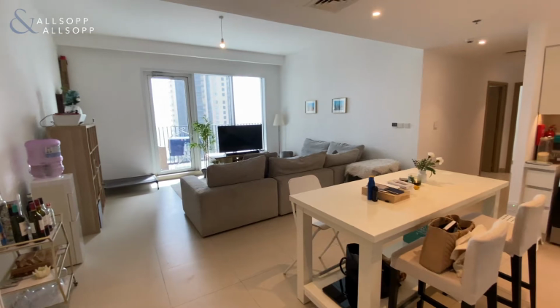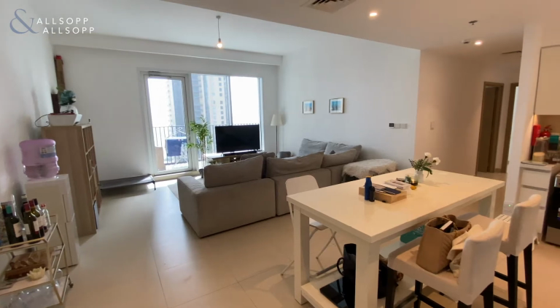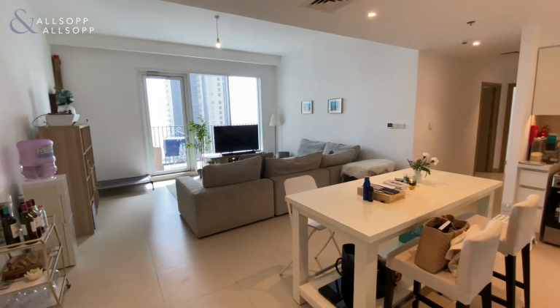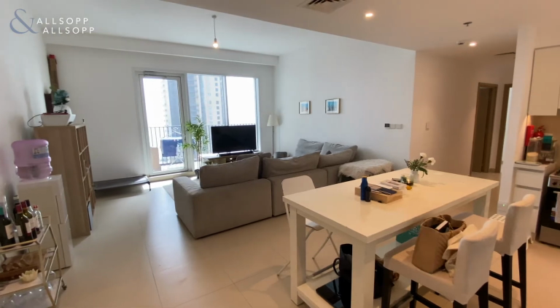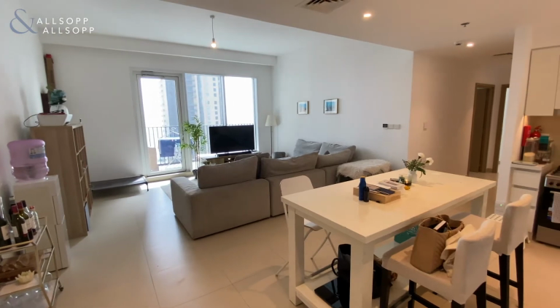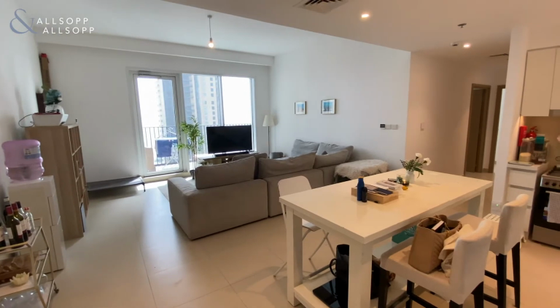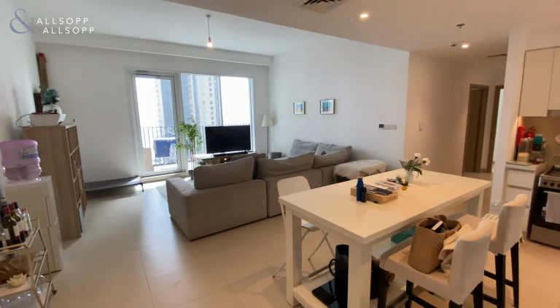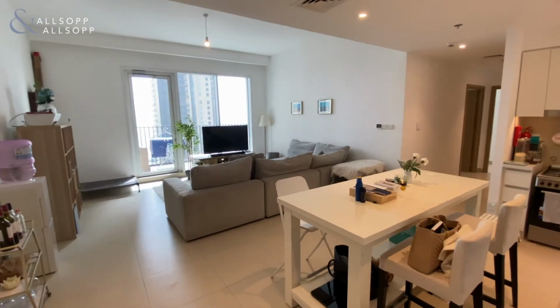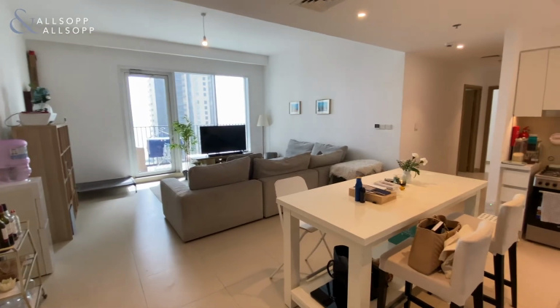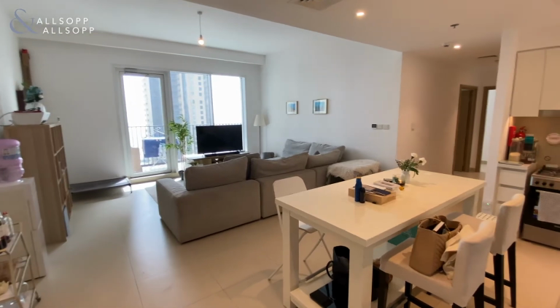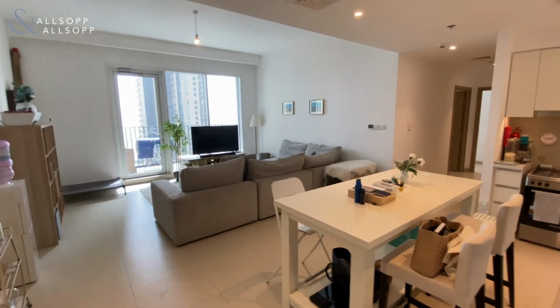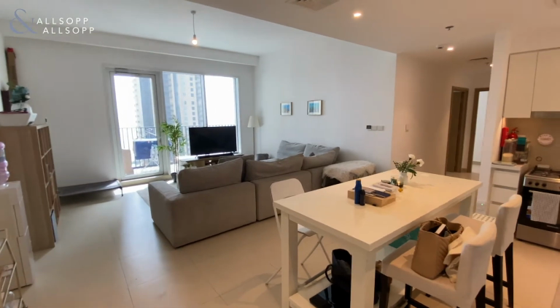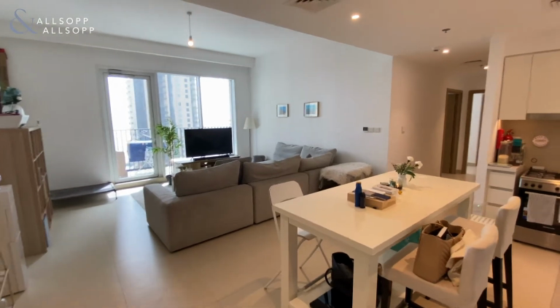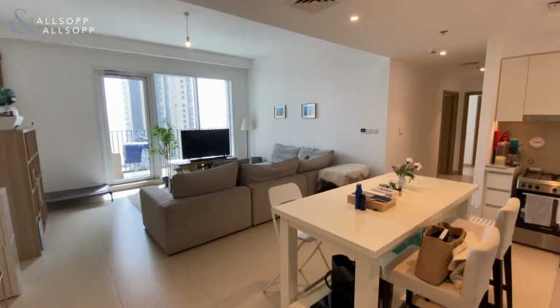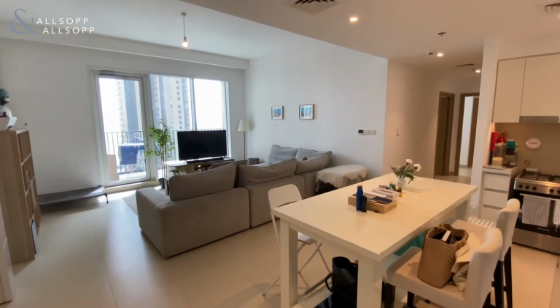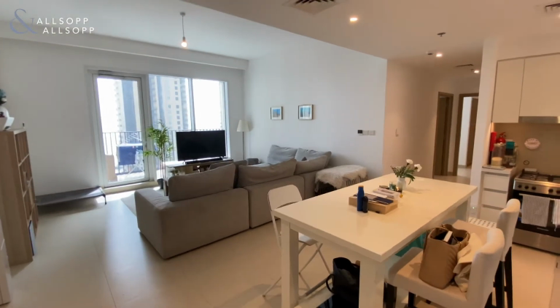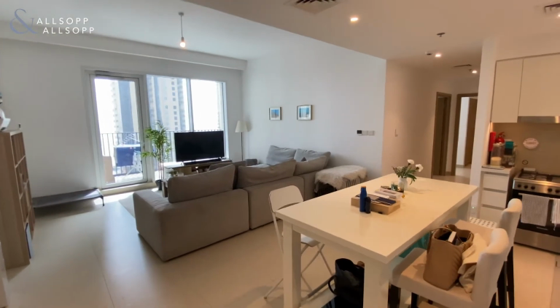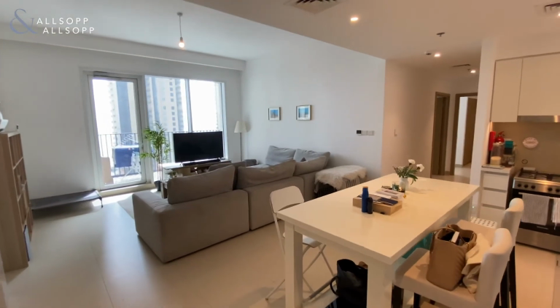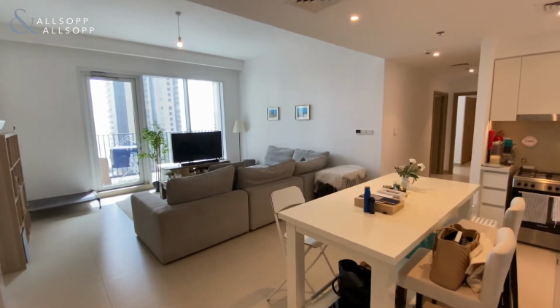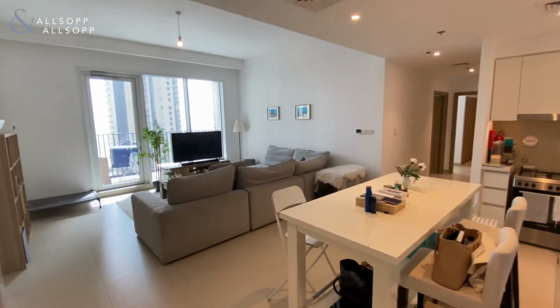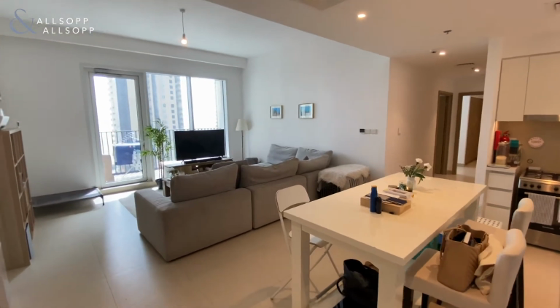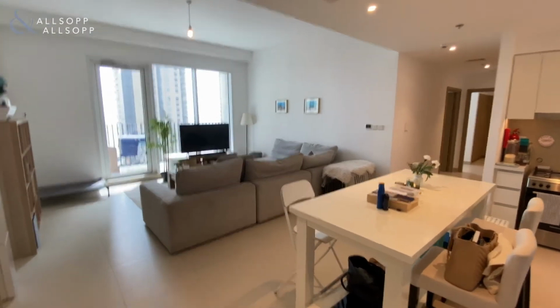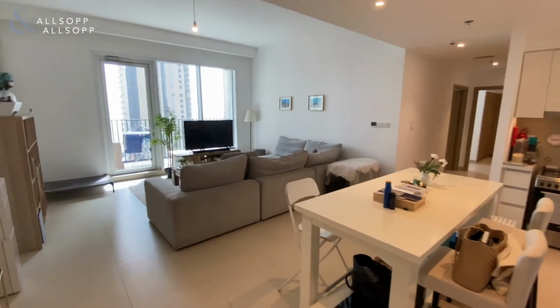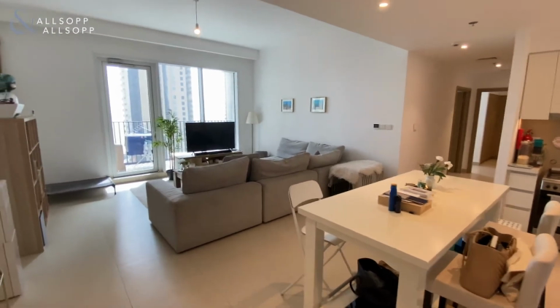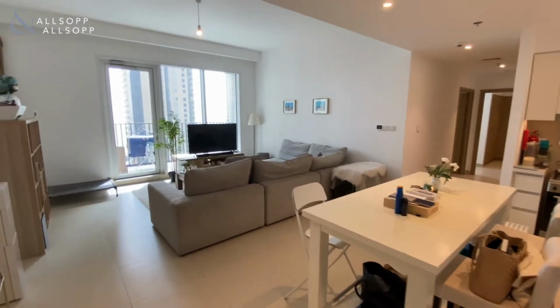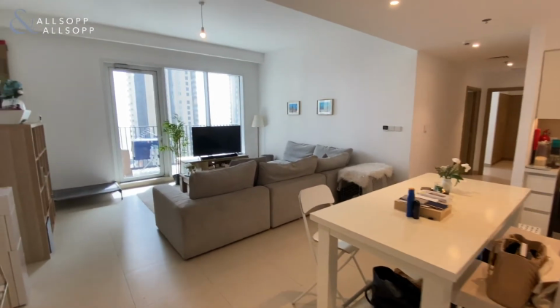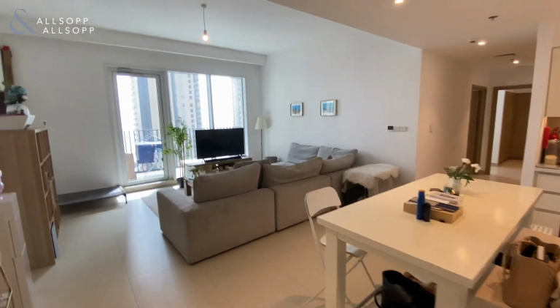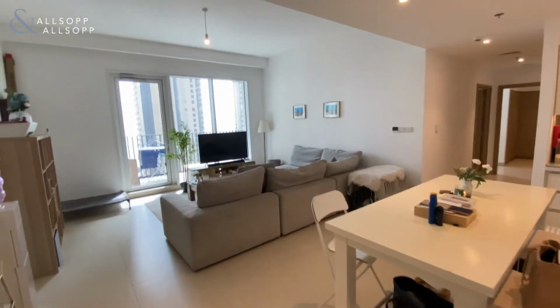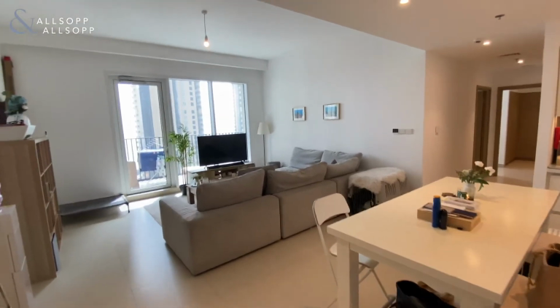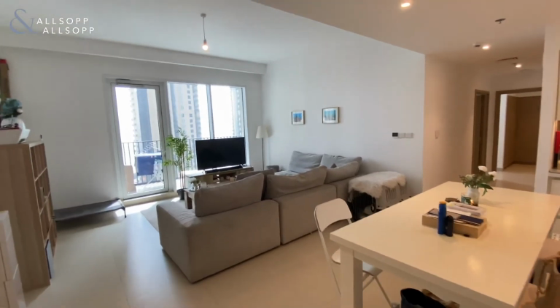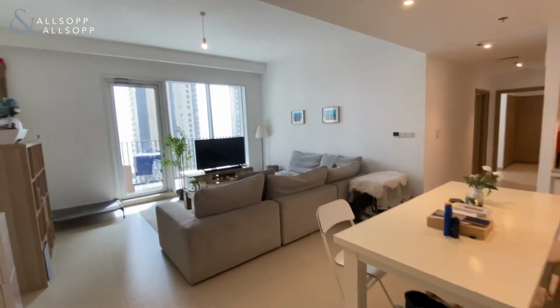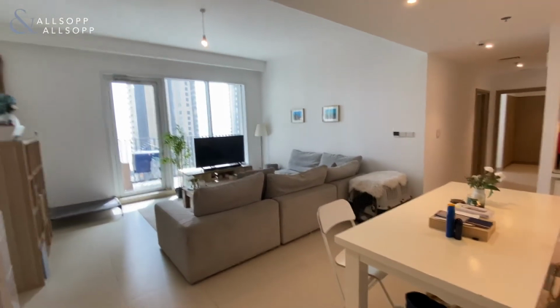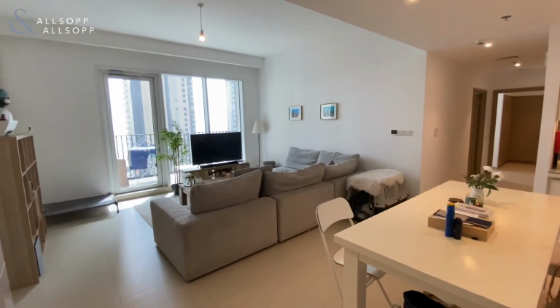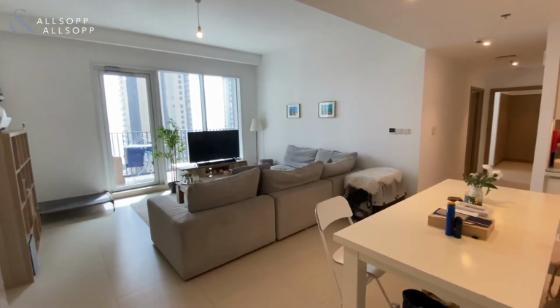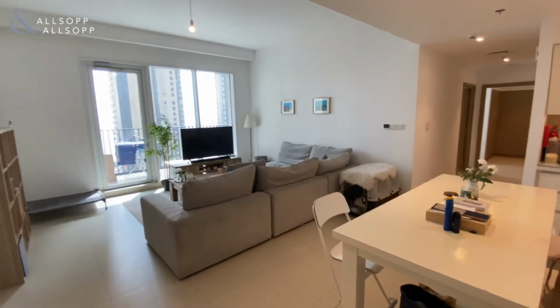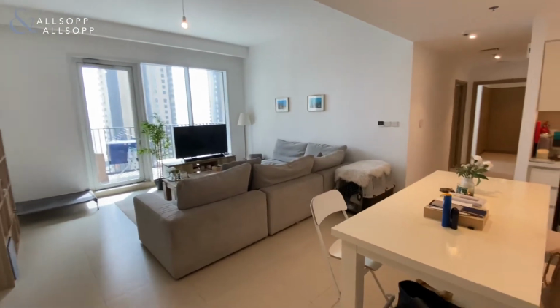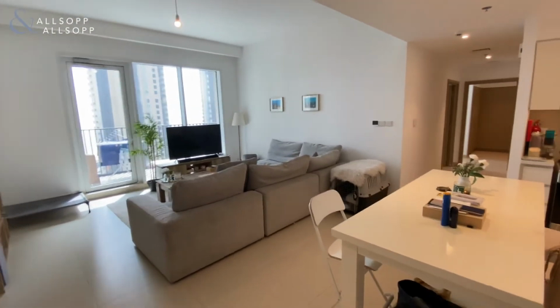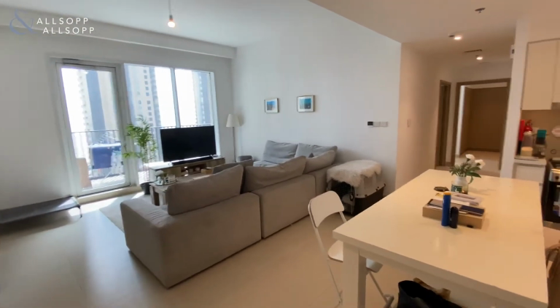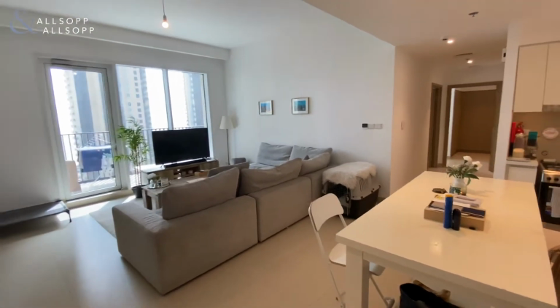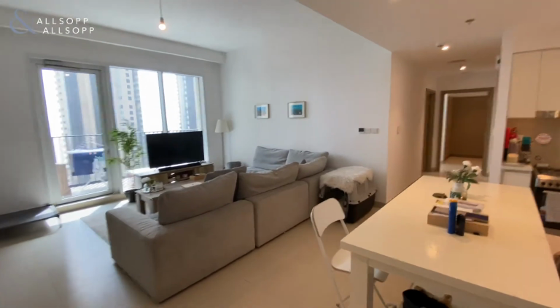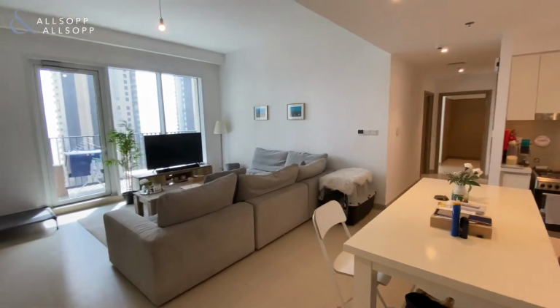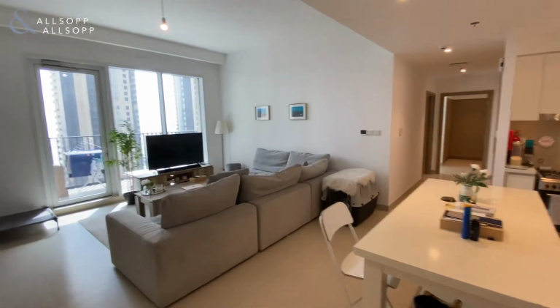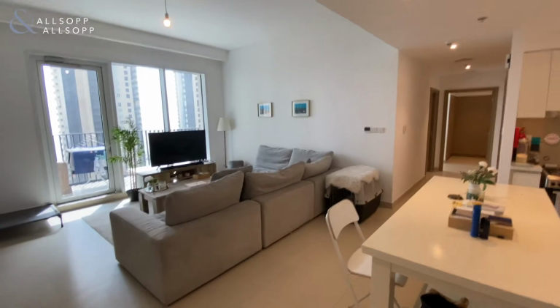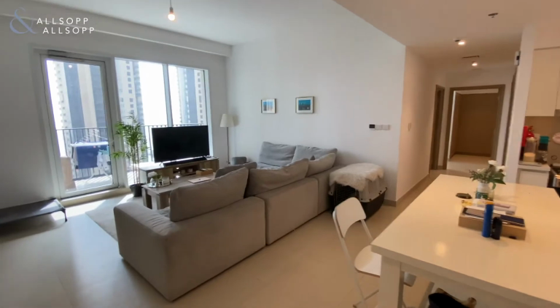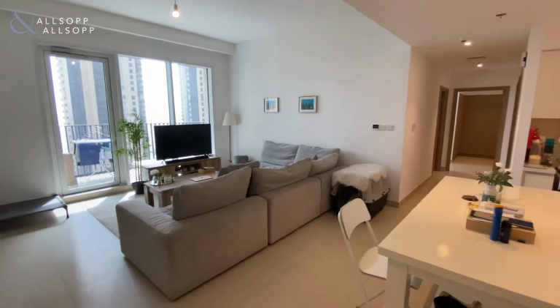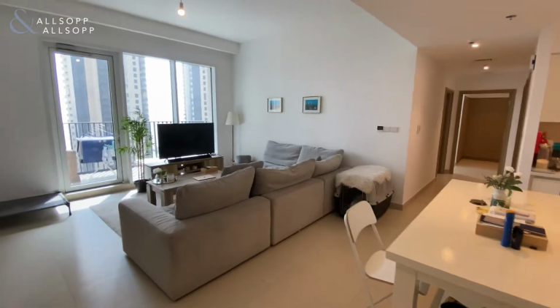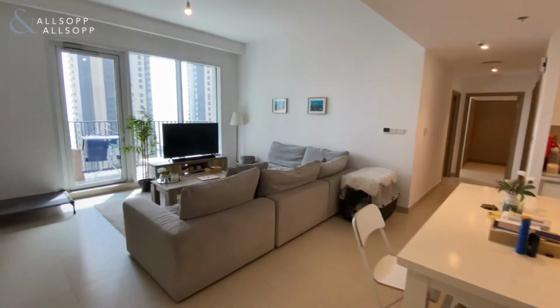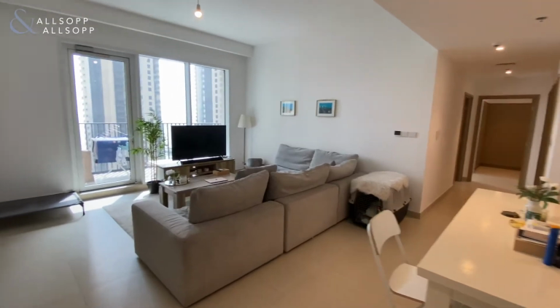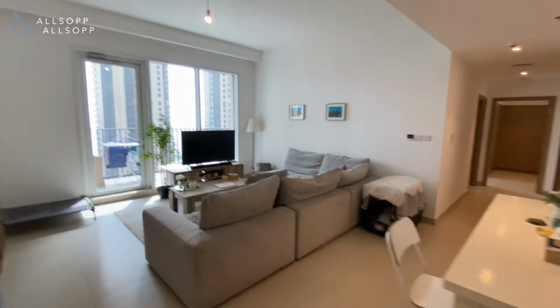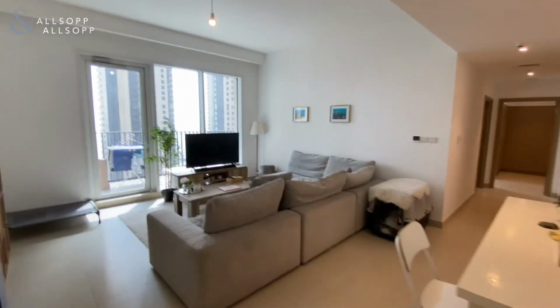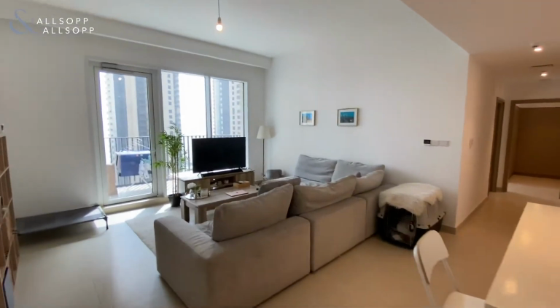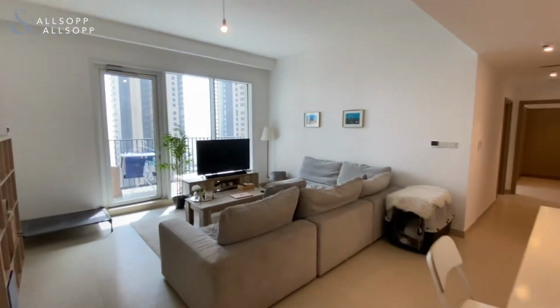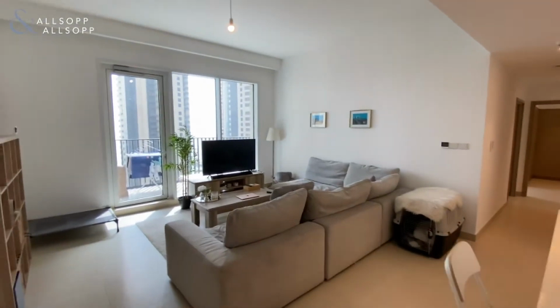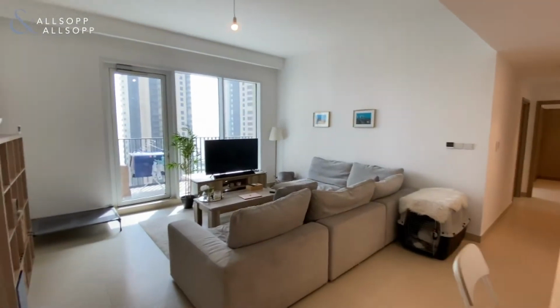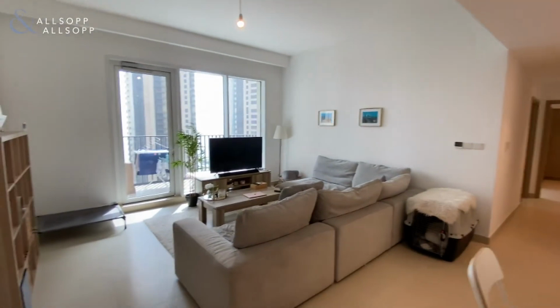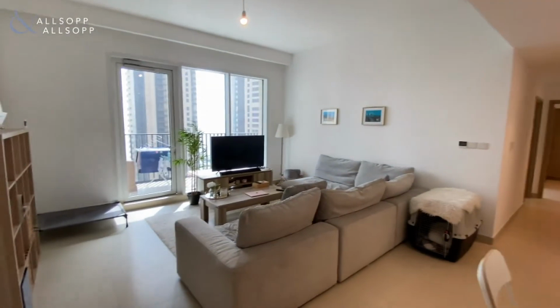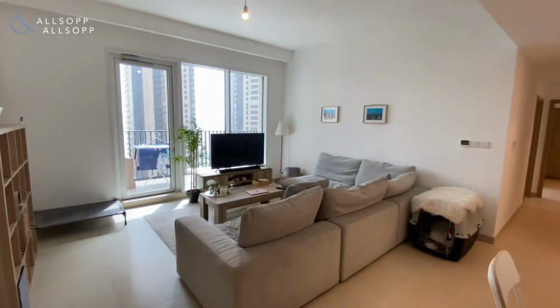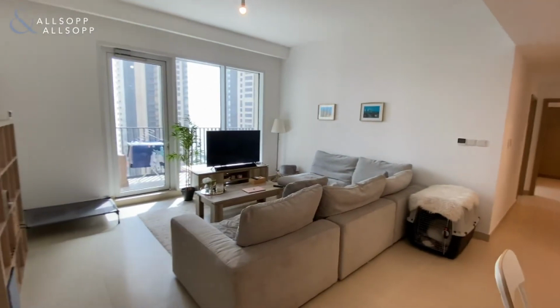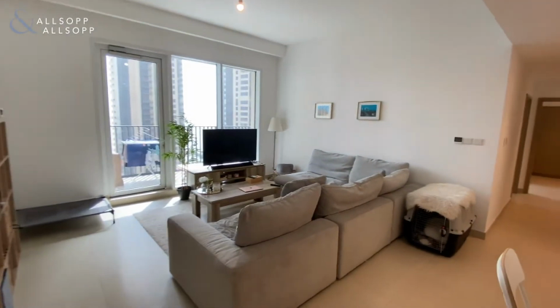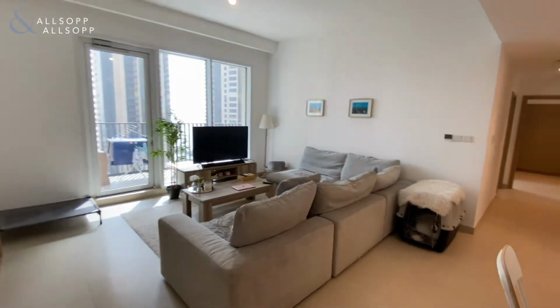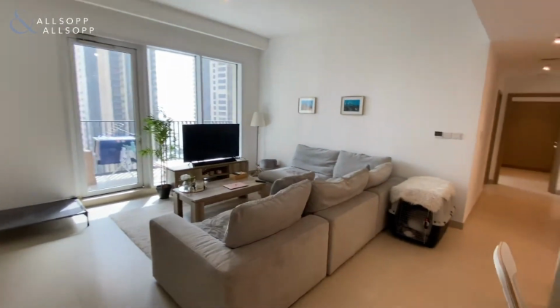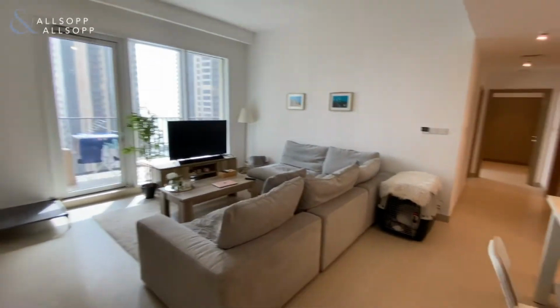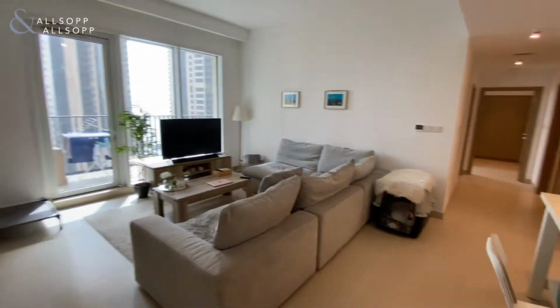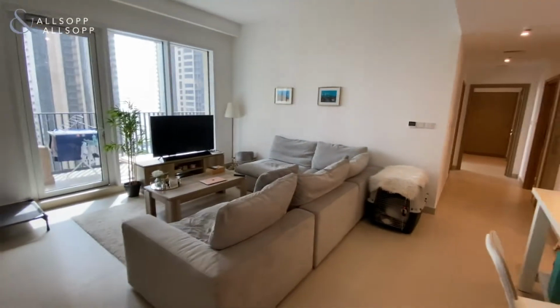Hi there, it's just Chris from Allsop and Allsop Real Estate. Today you join me in a two-bedroom apartment in Creek Horizon Tower One.